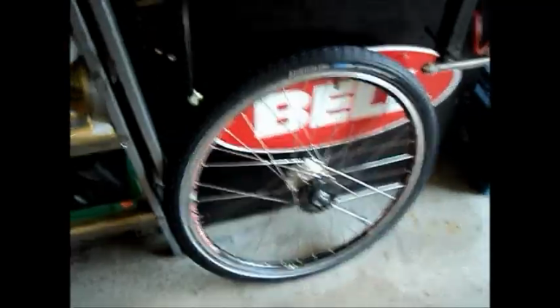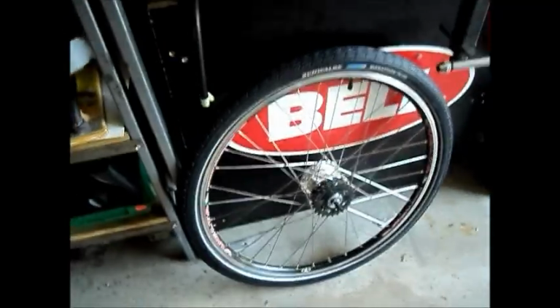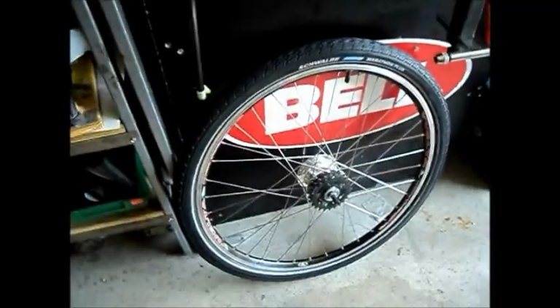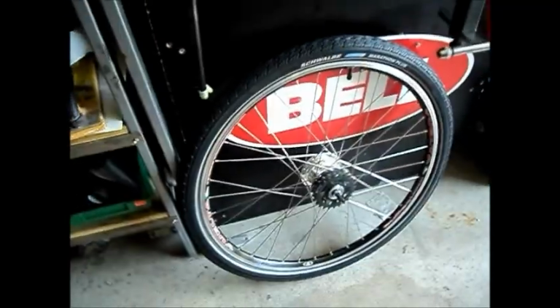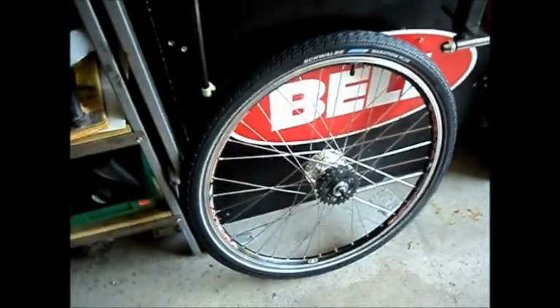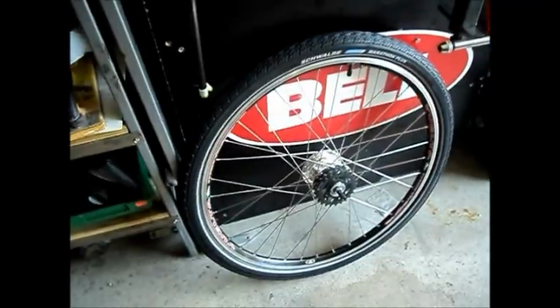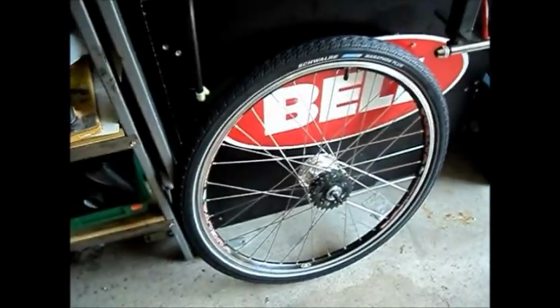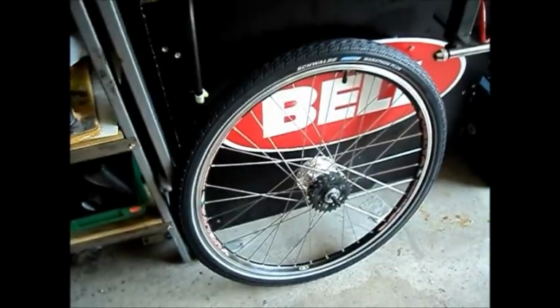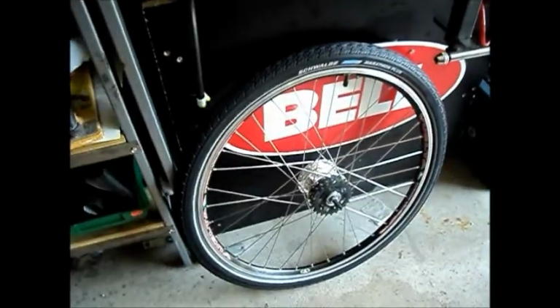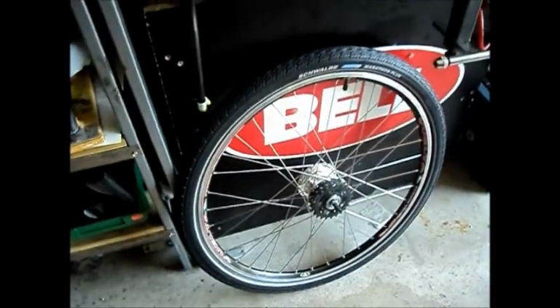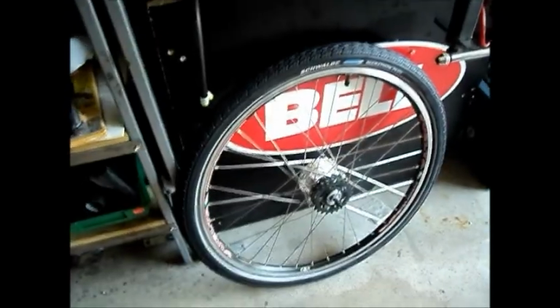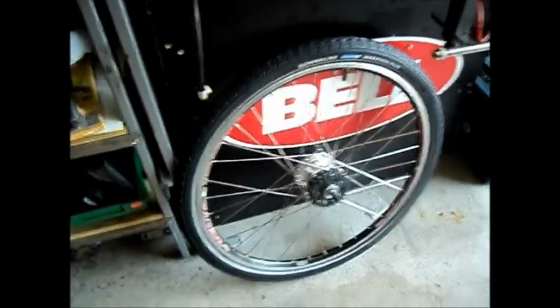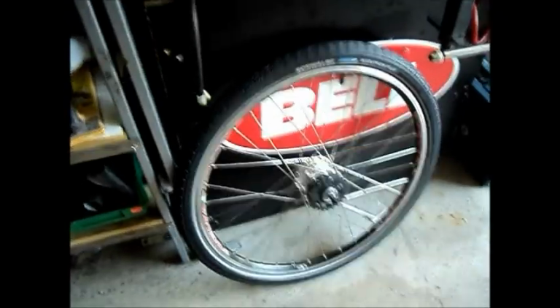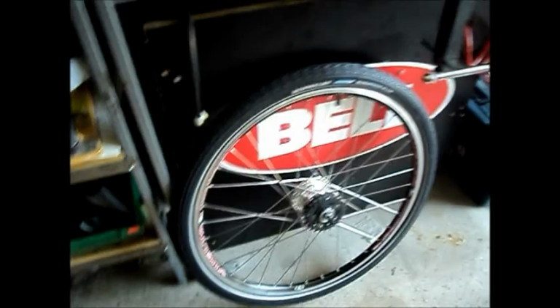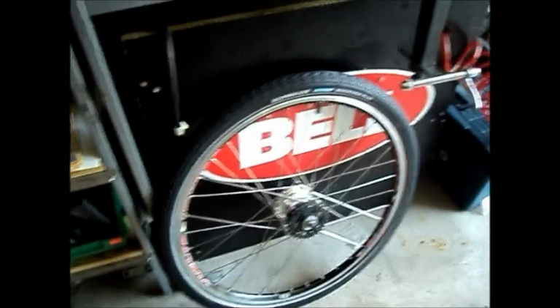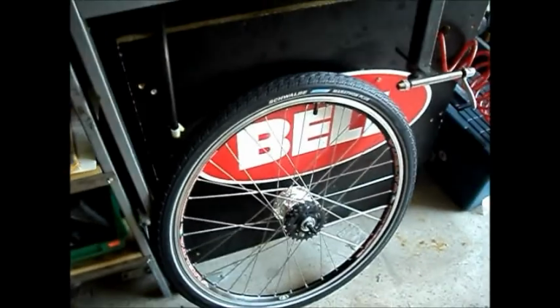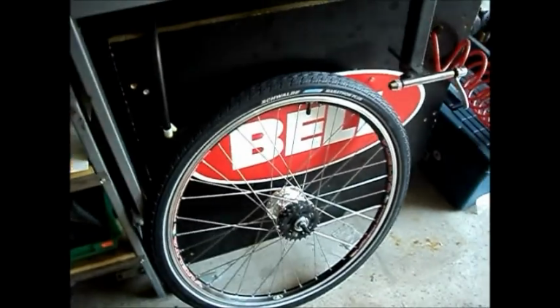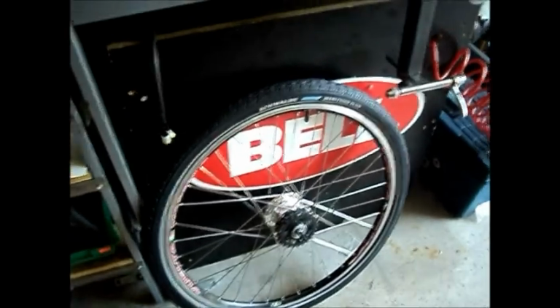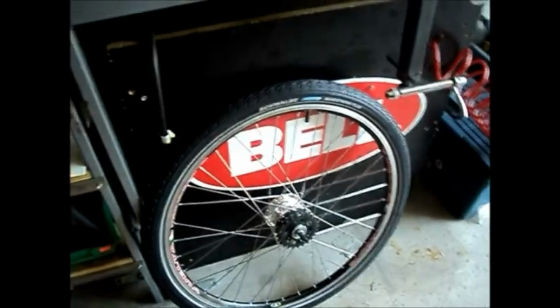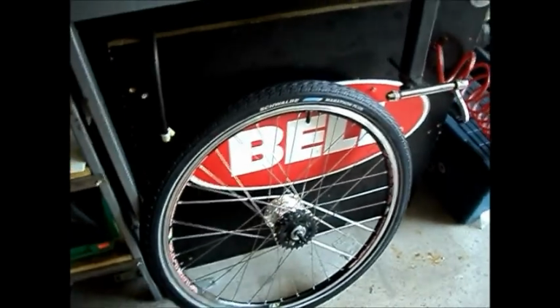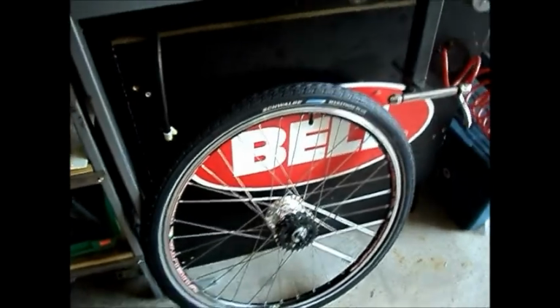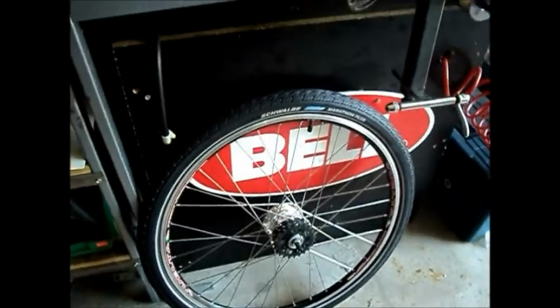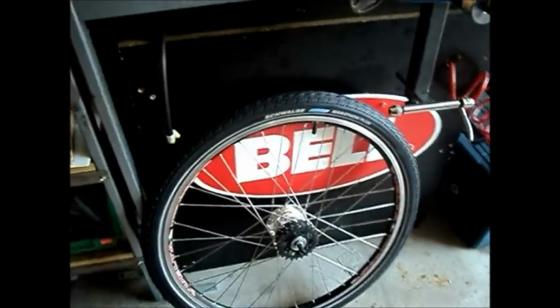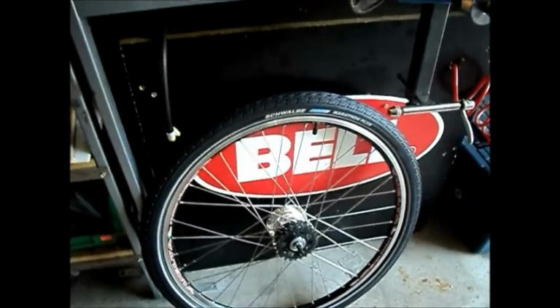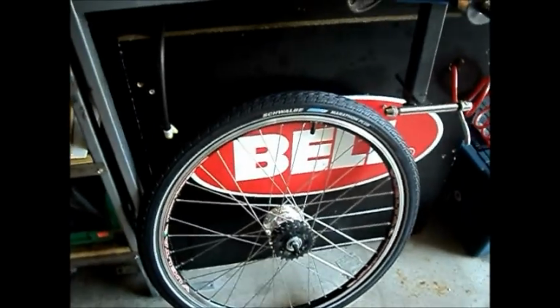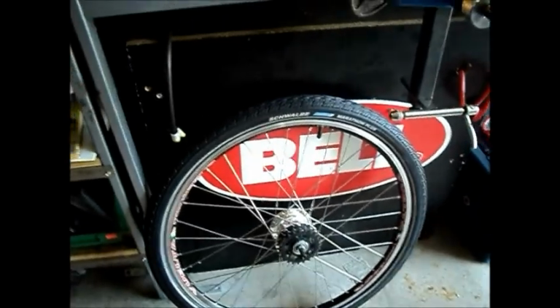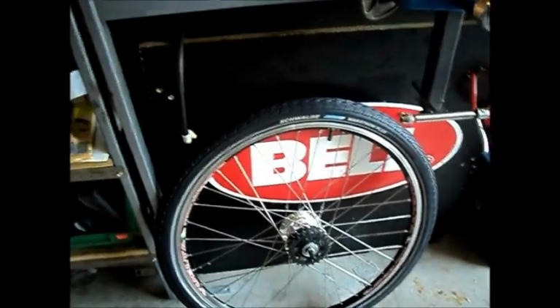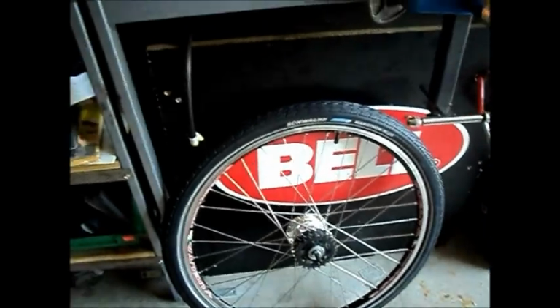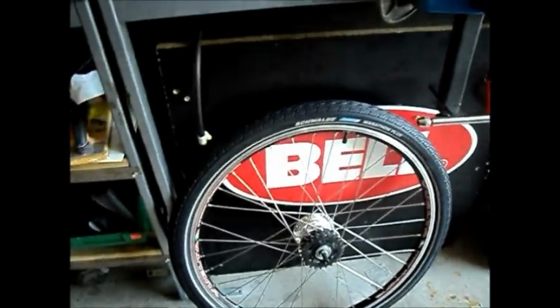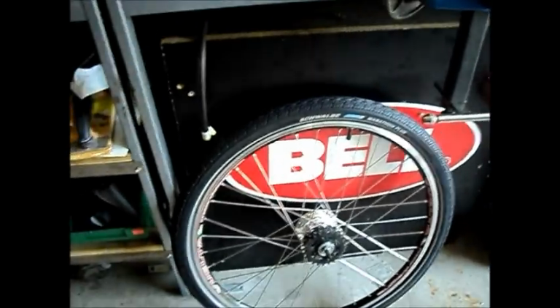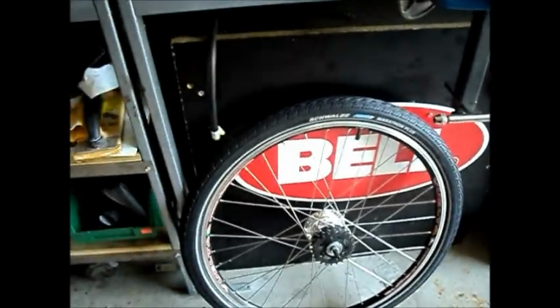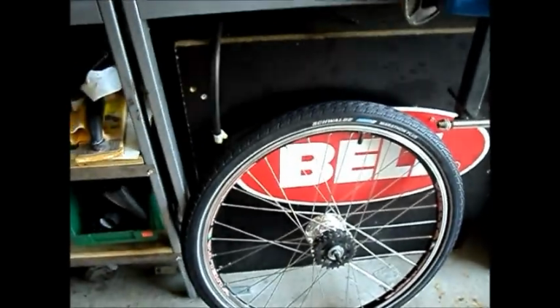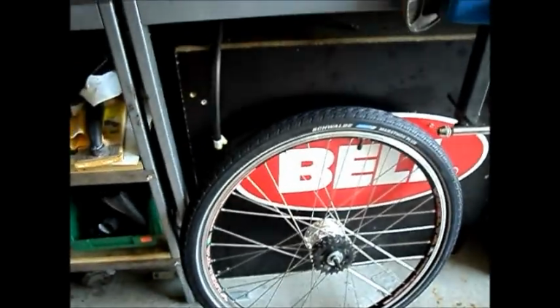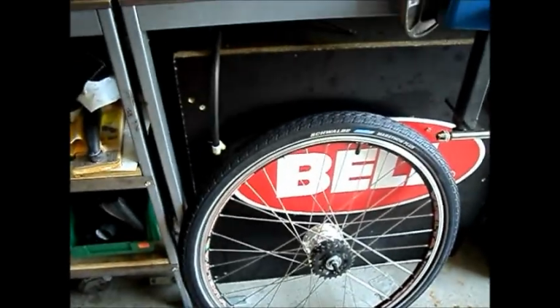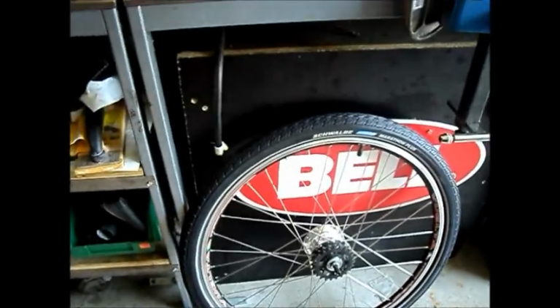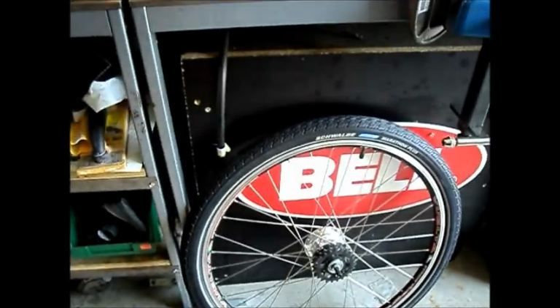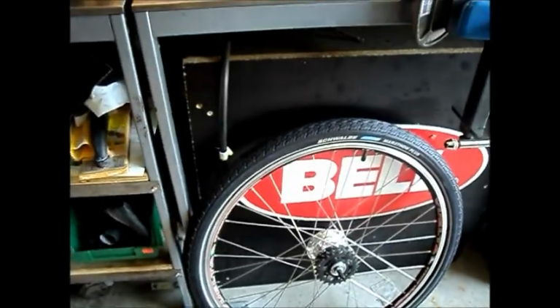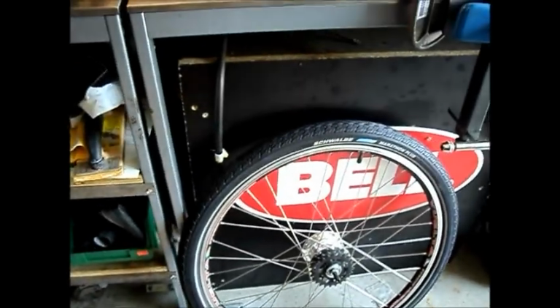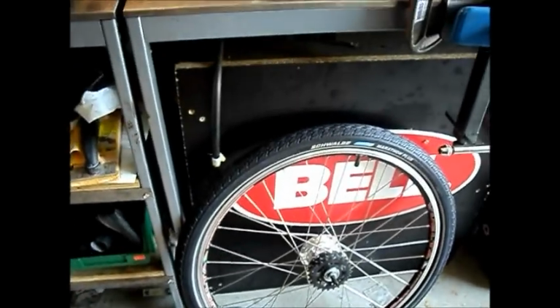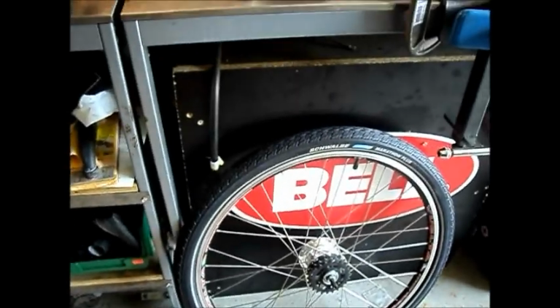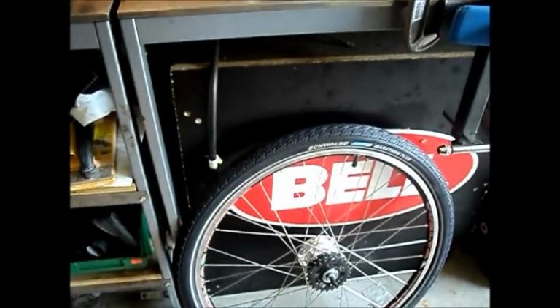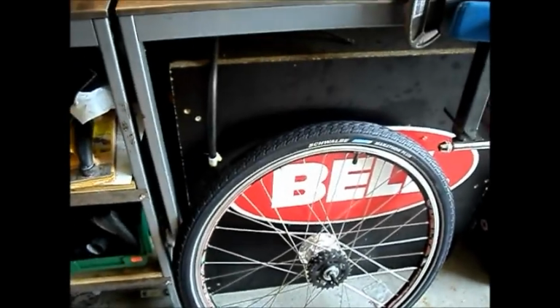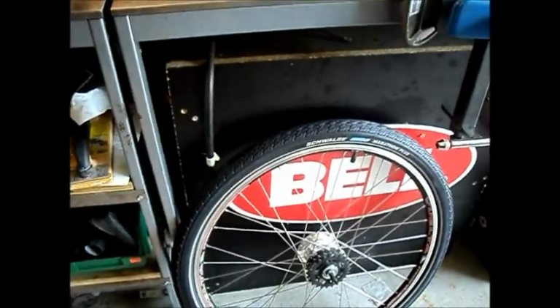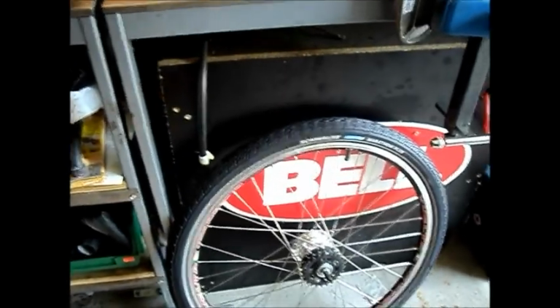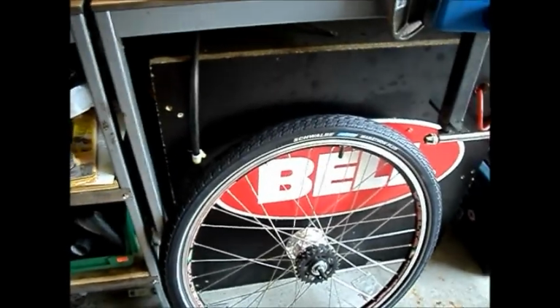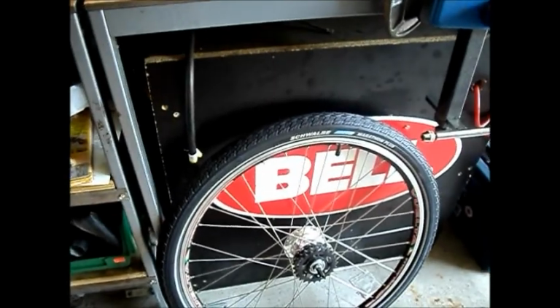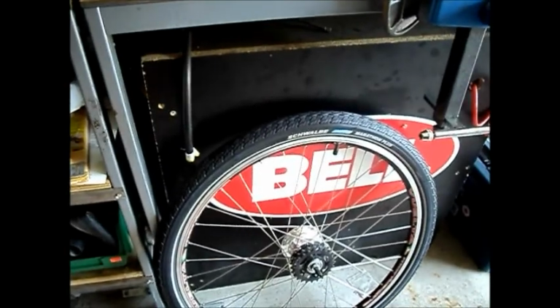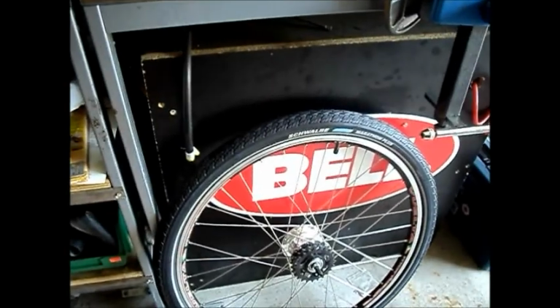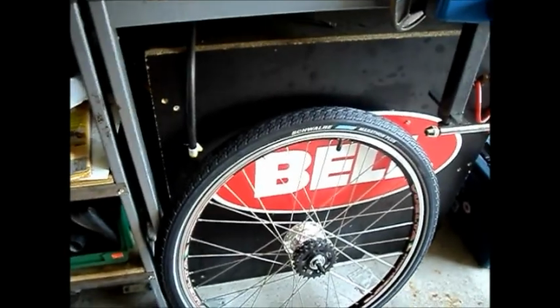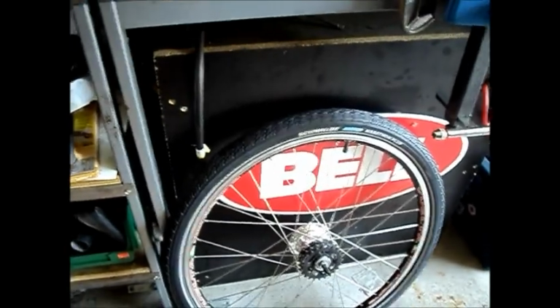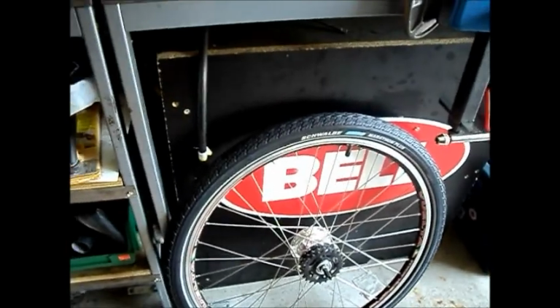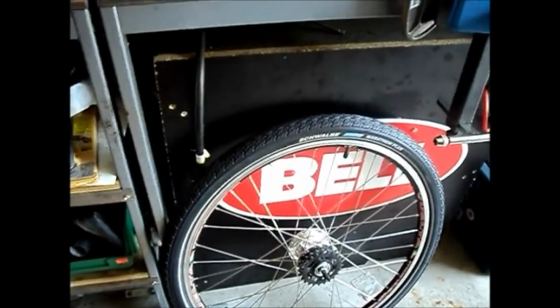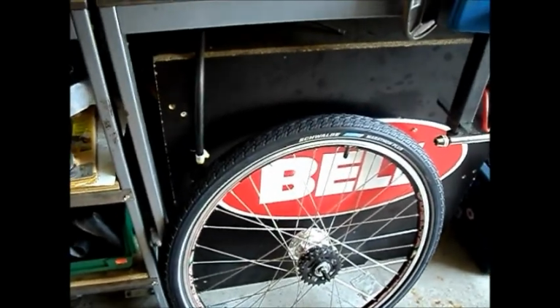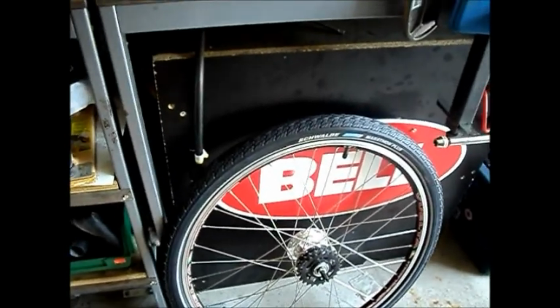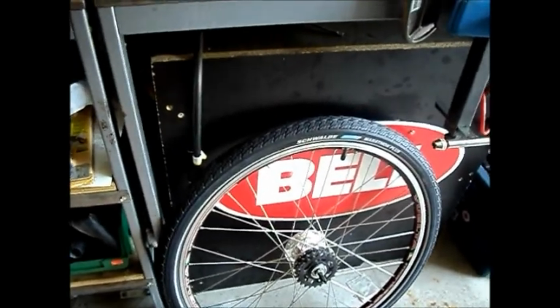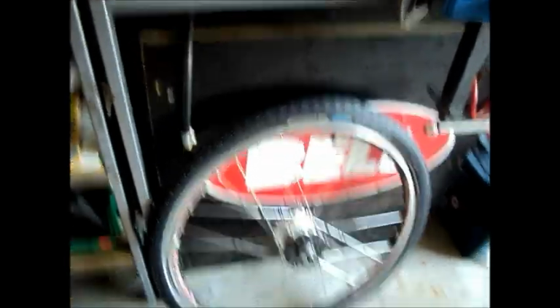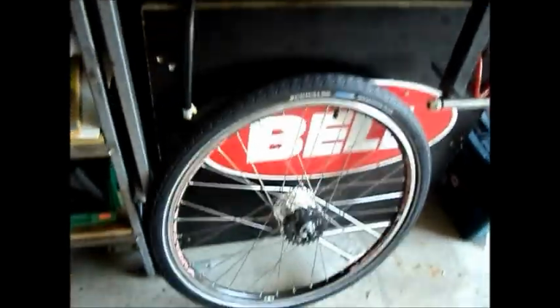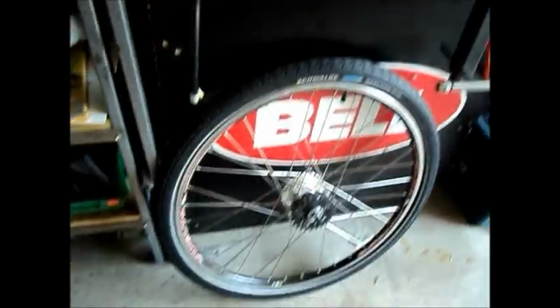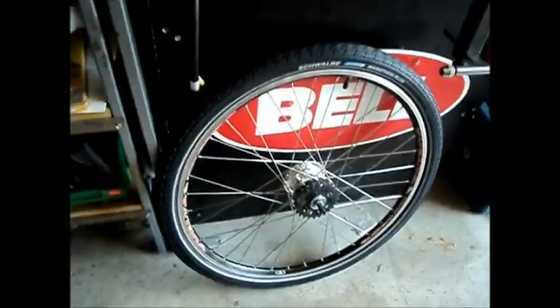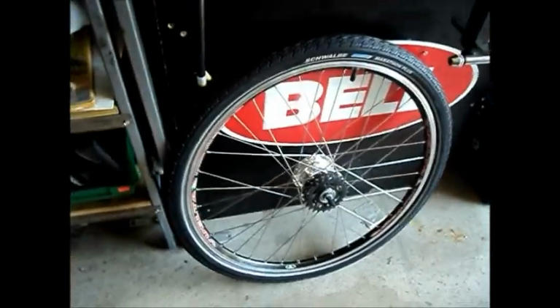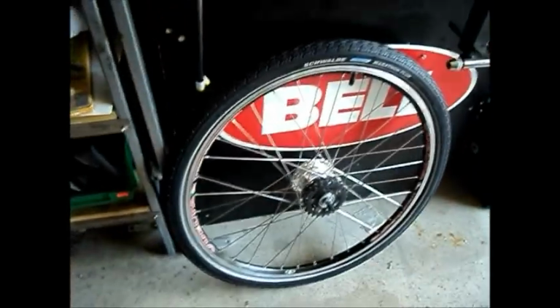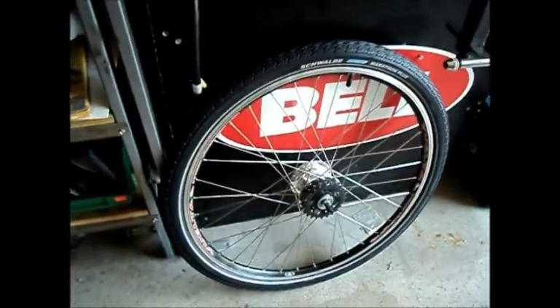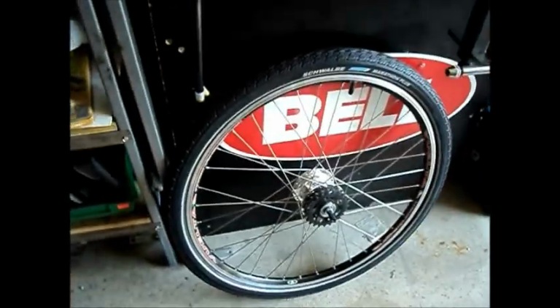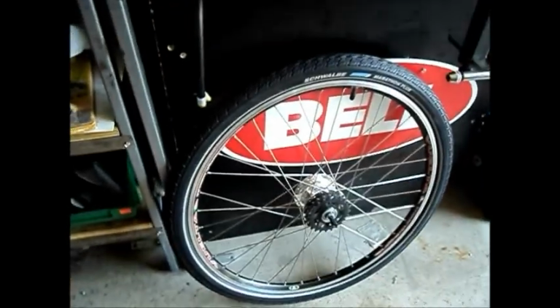Tire's mounted and the wheel's ready to stick on the bike and ride.